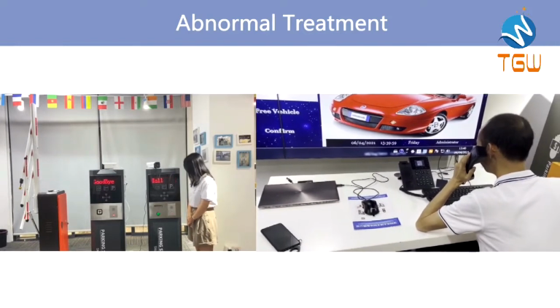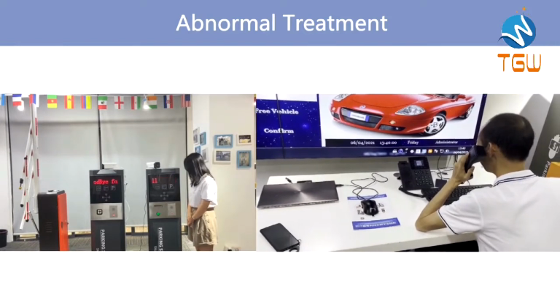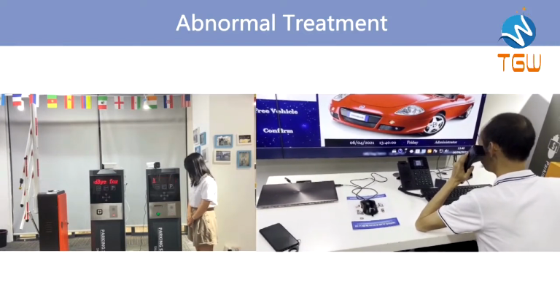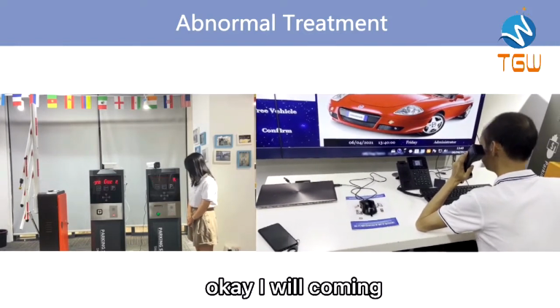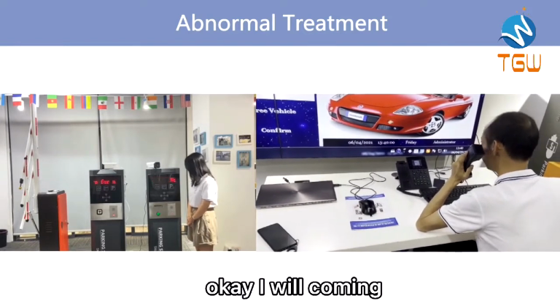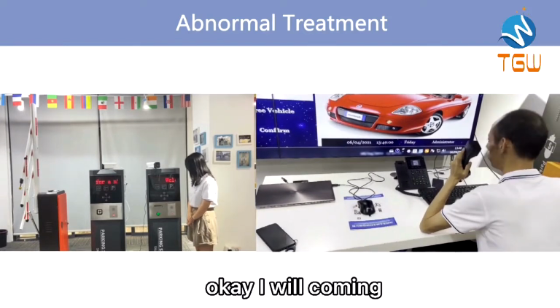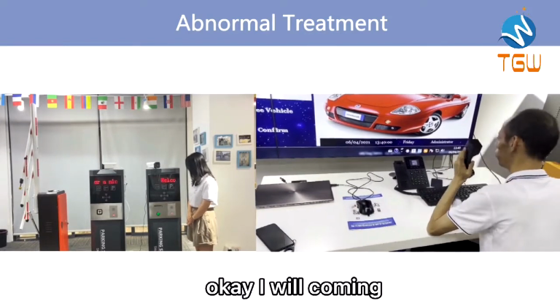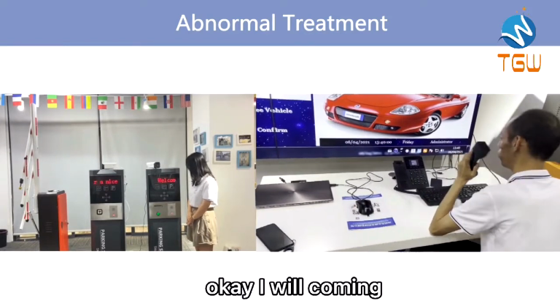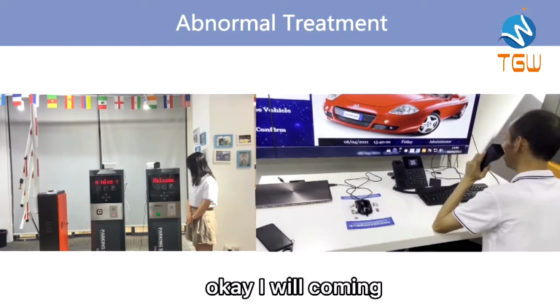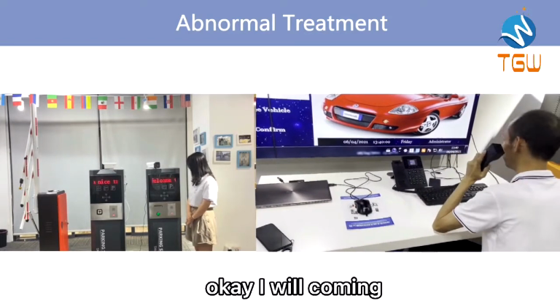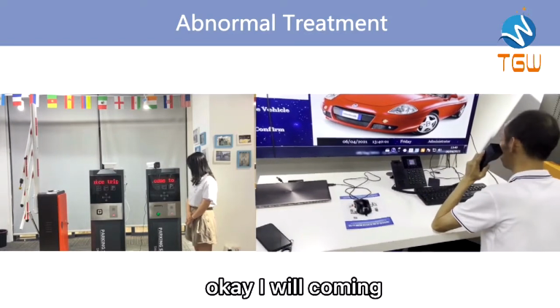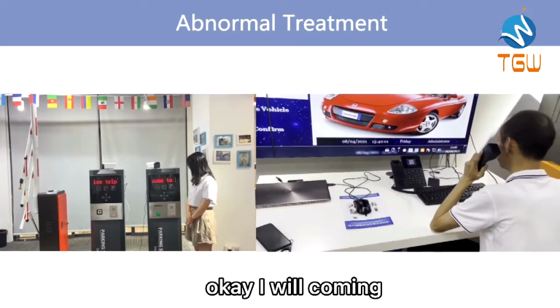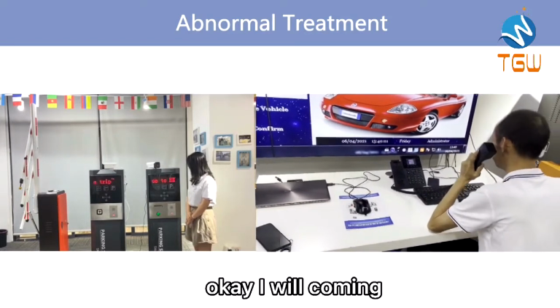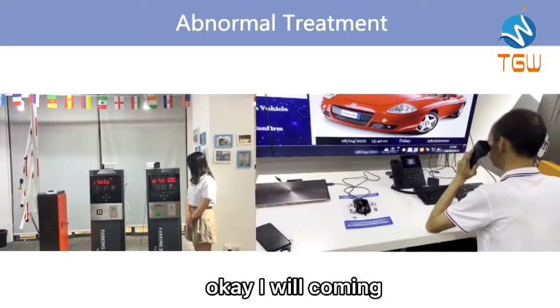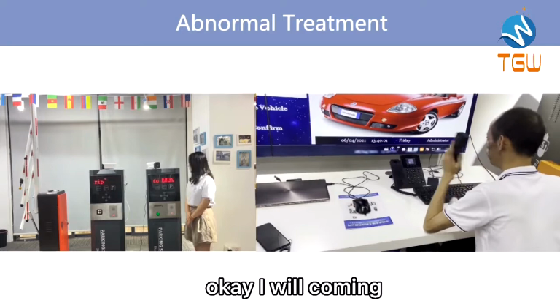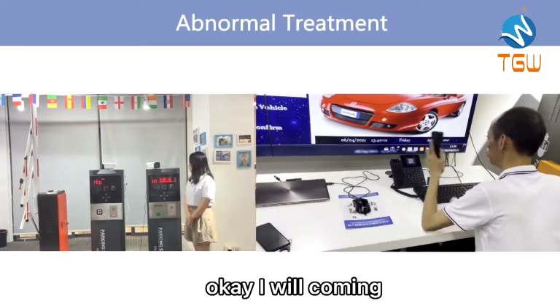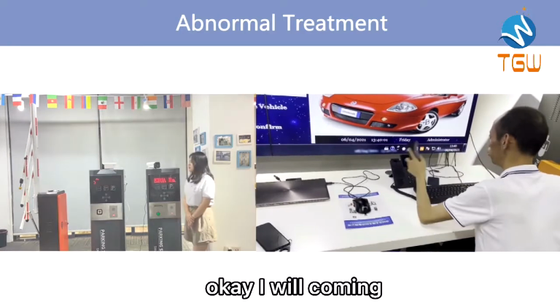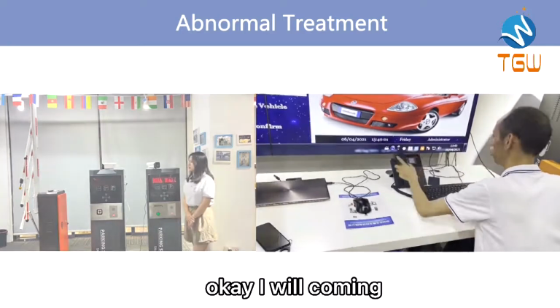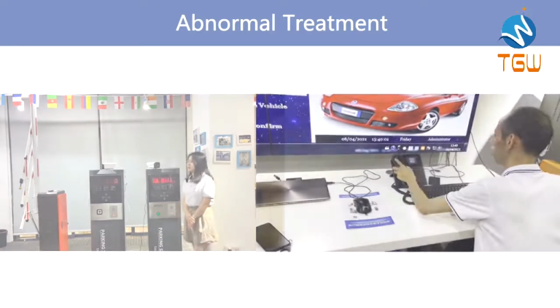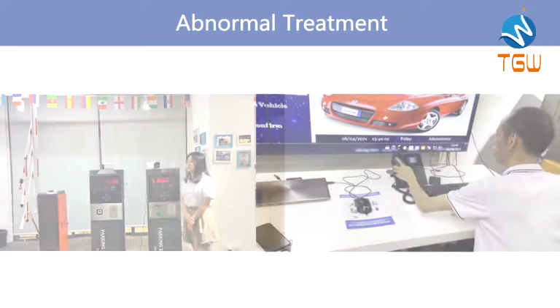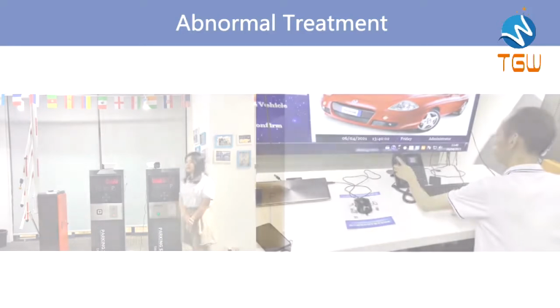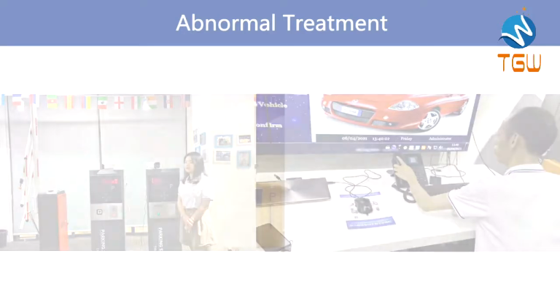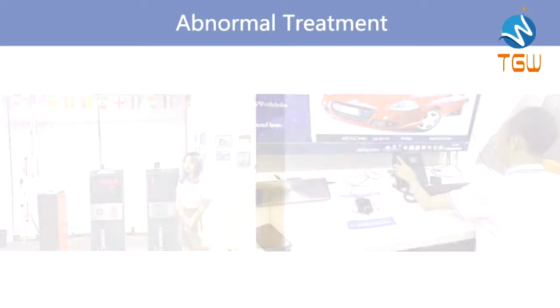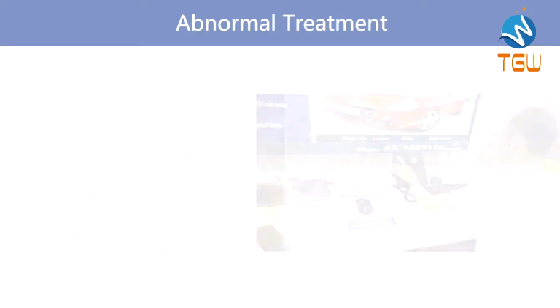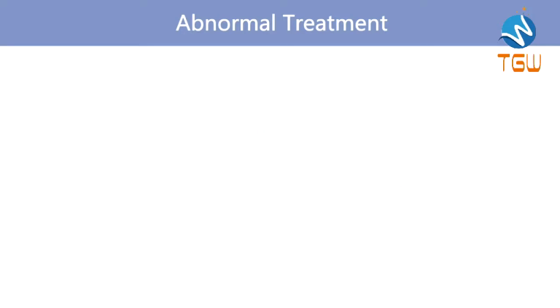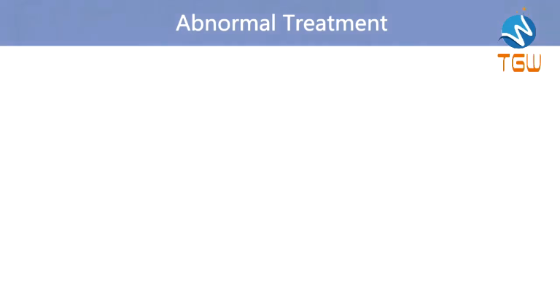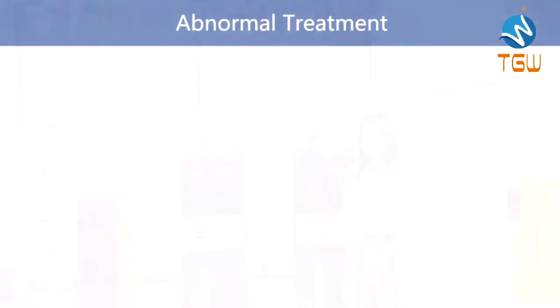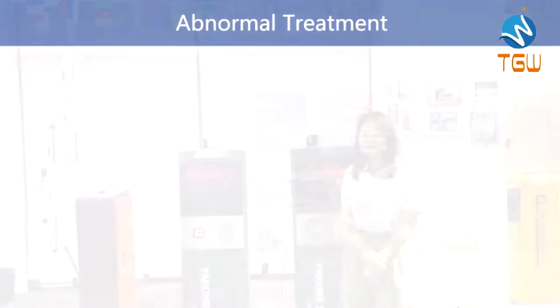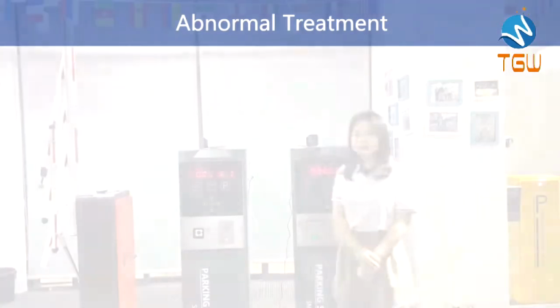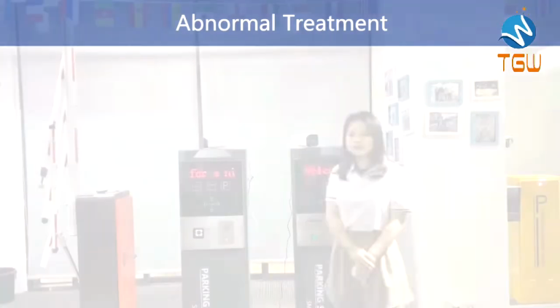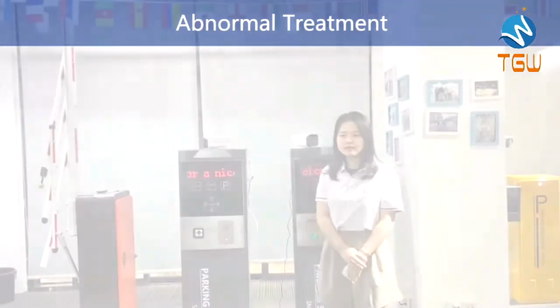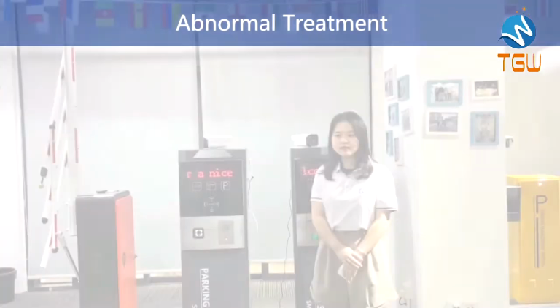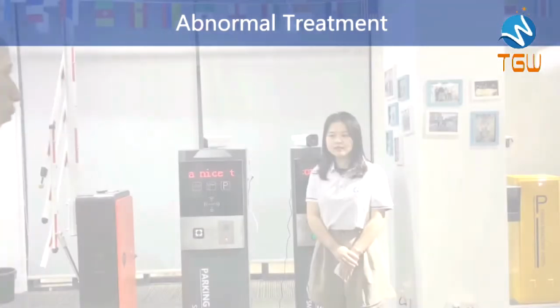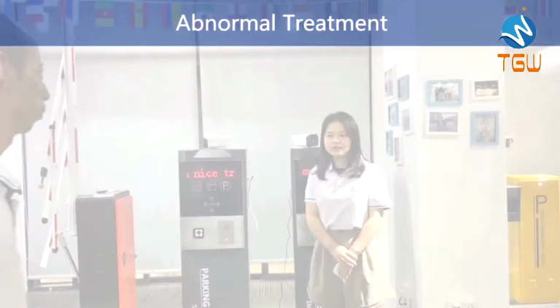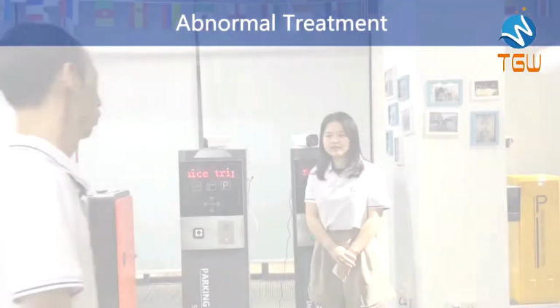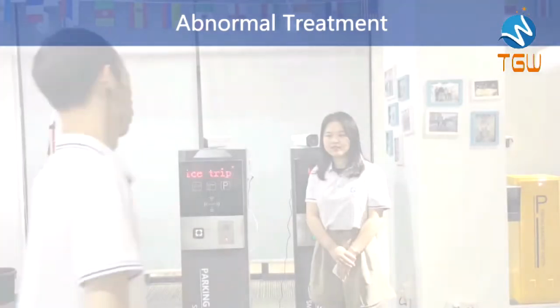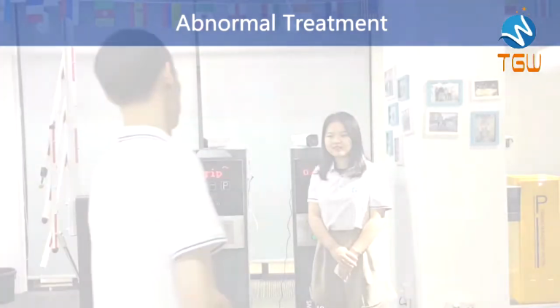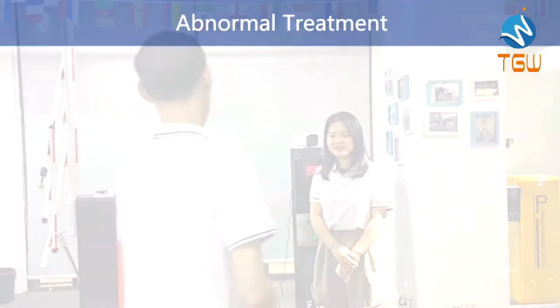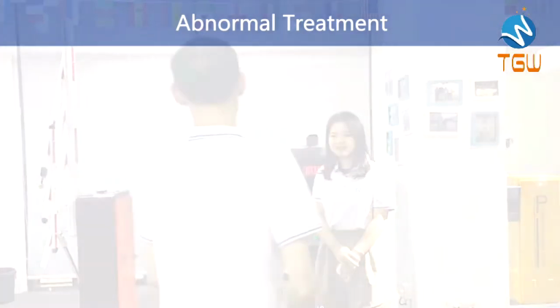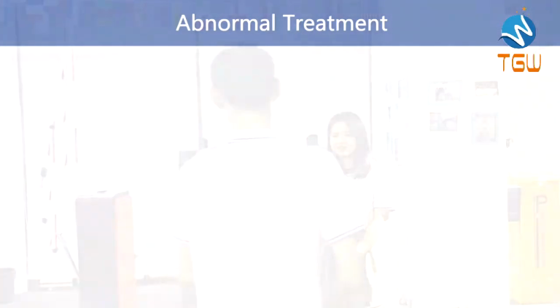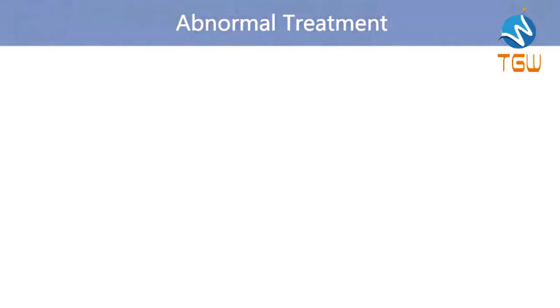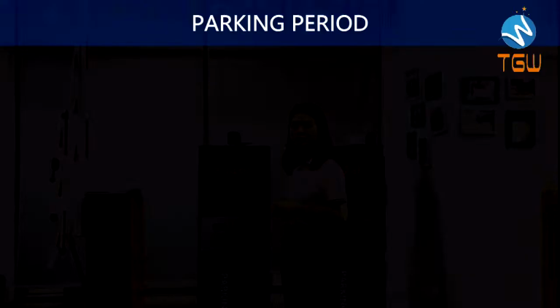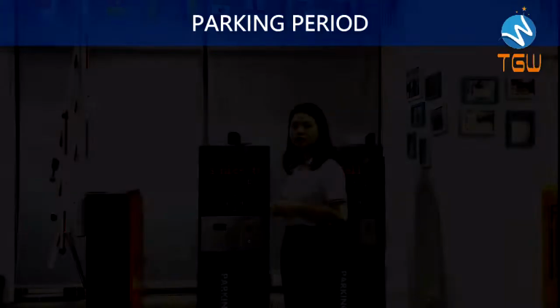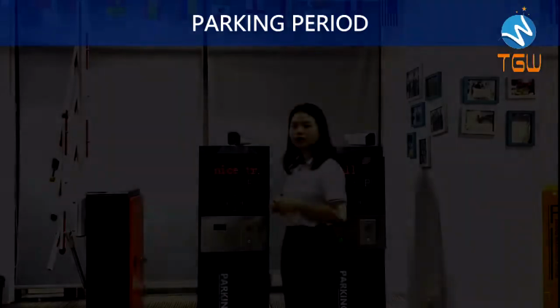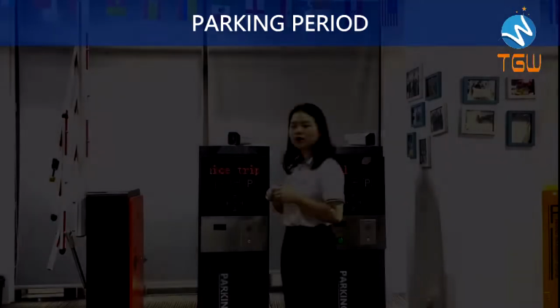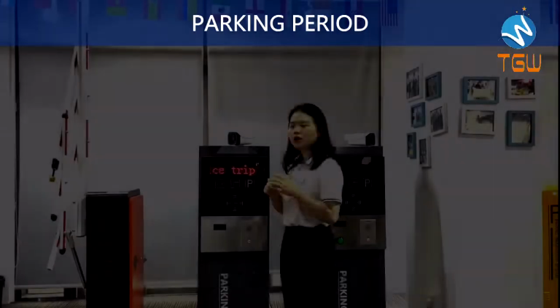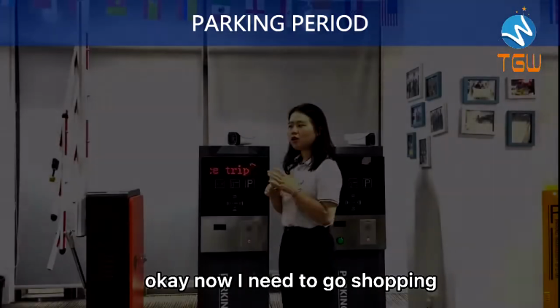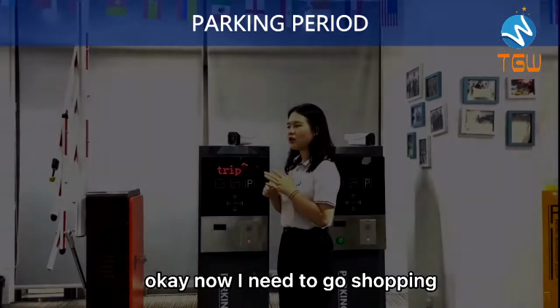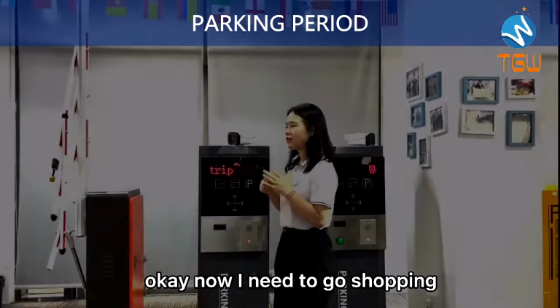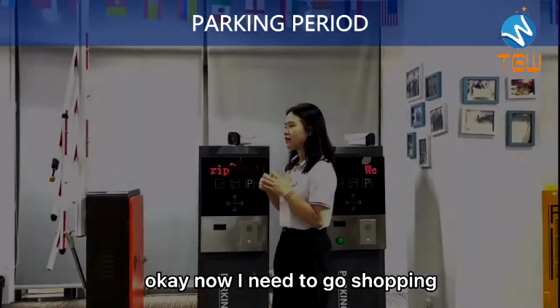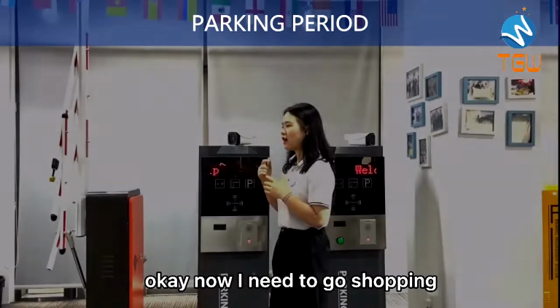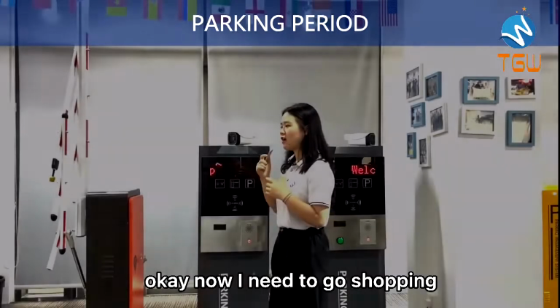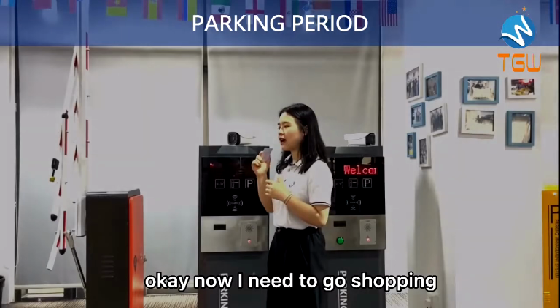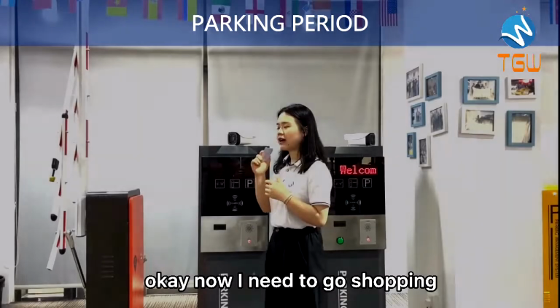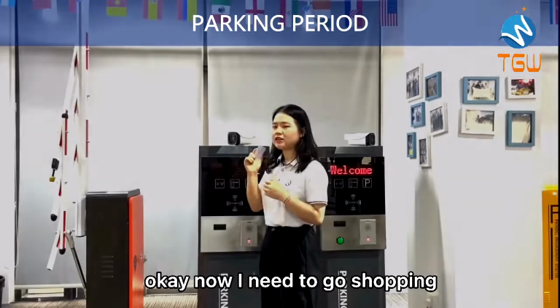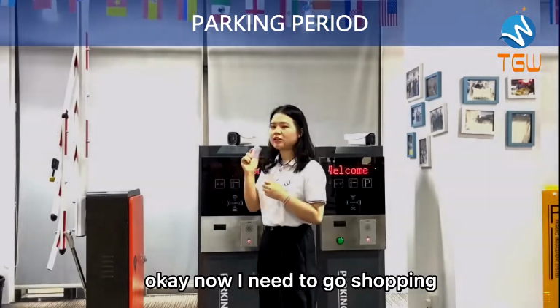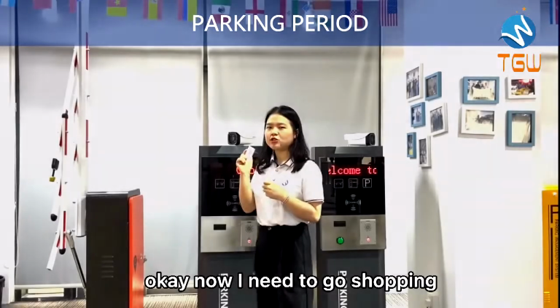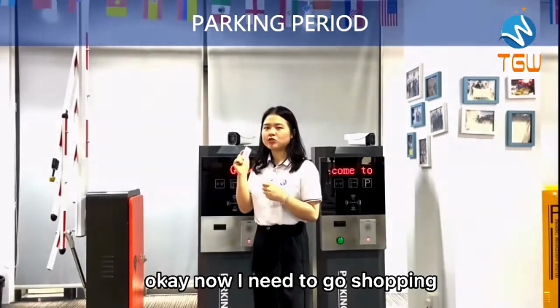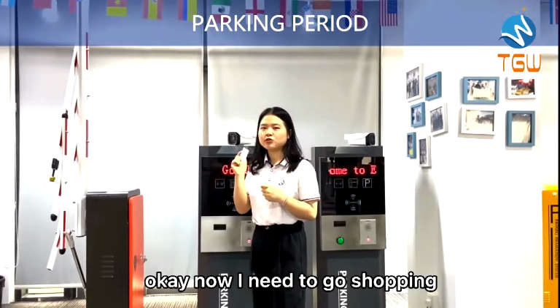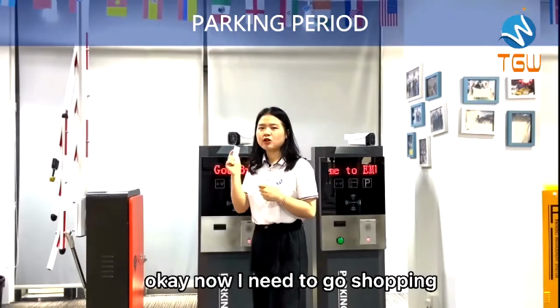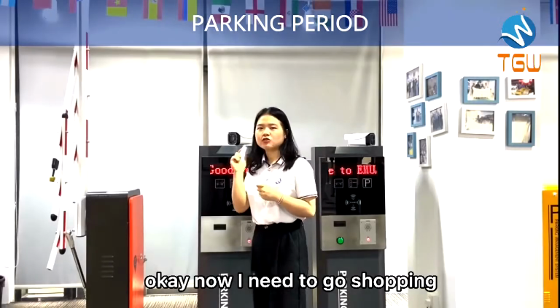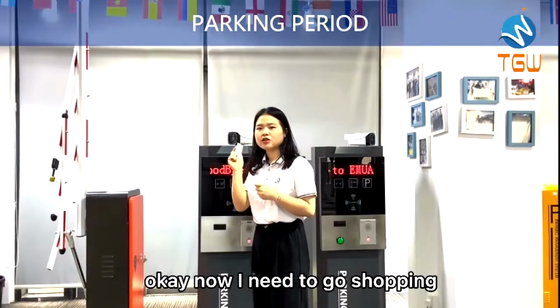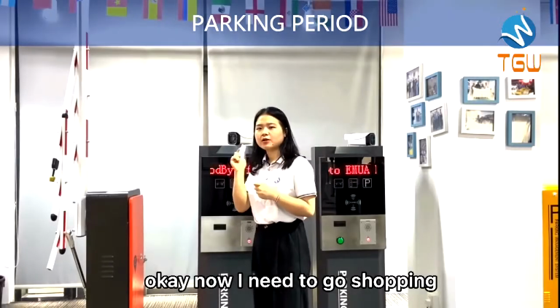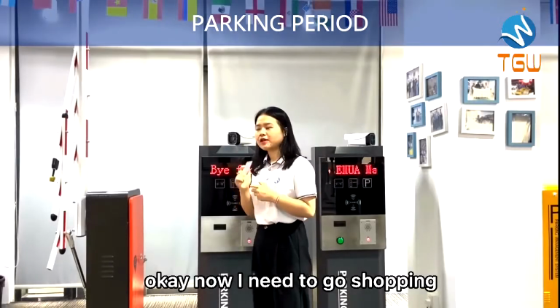Ok, I will call. Now I need to go shopping.